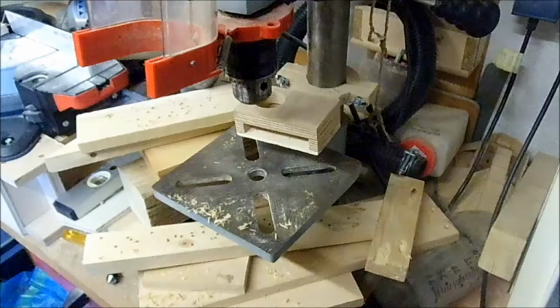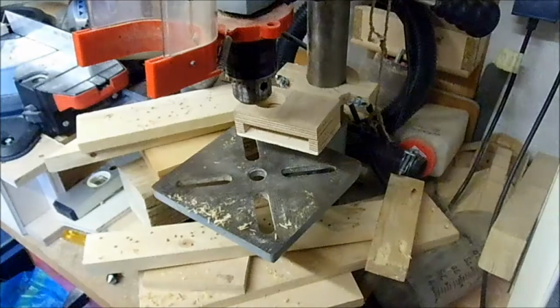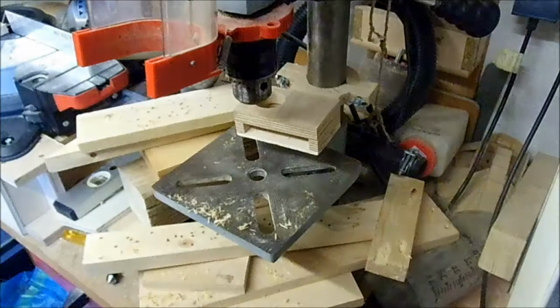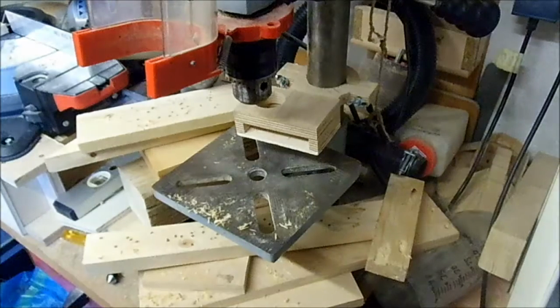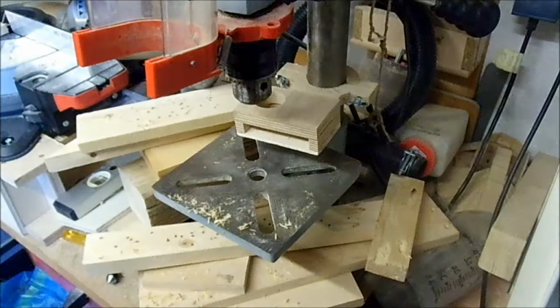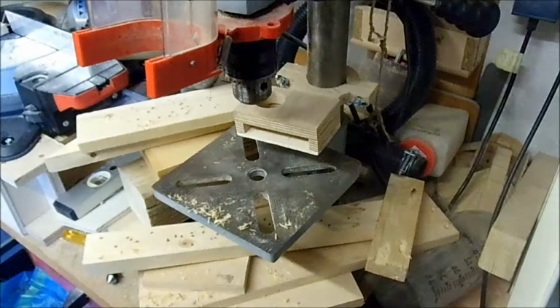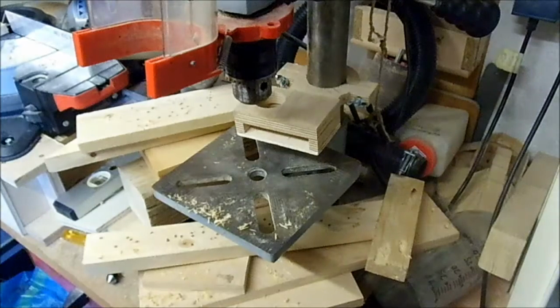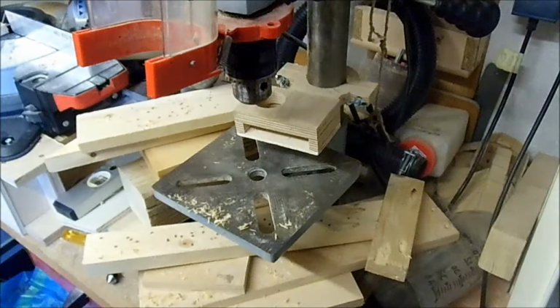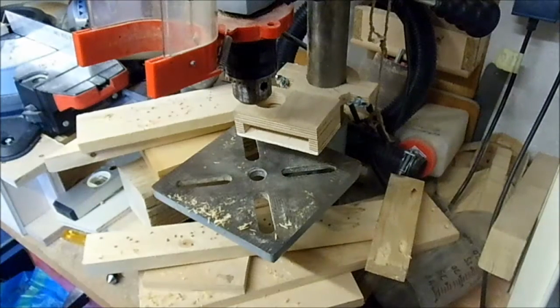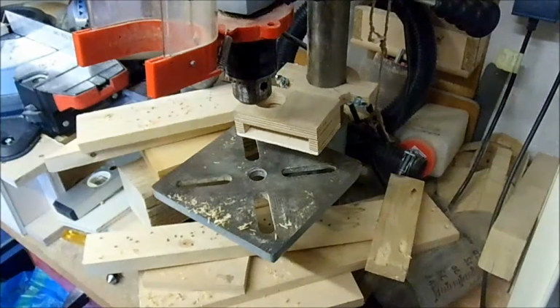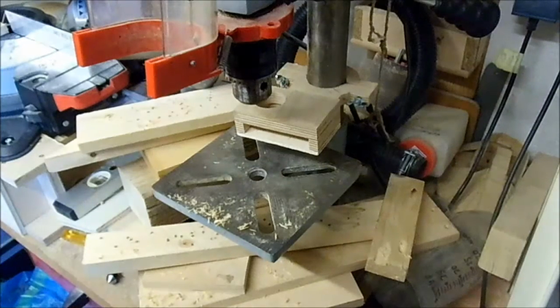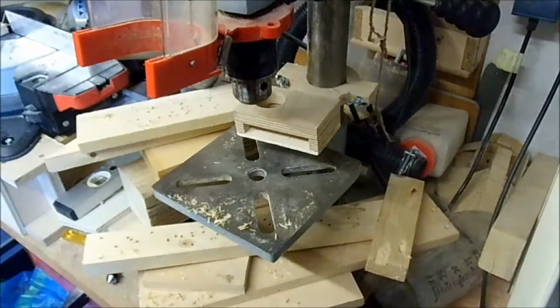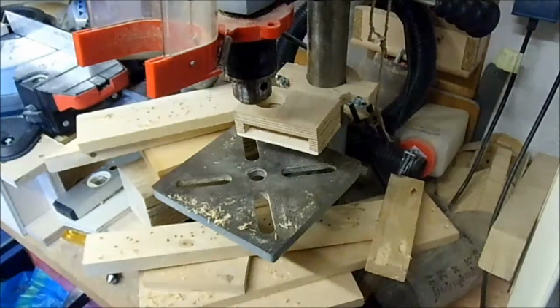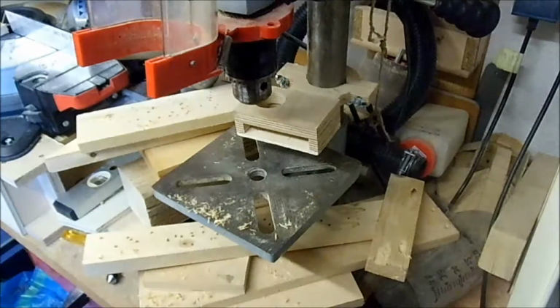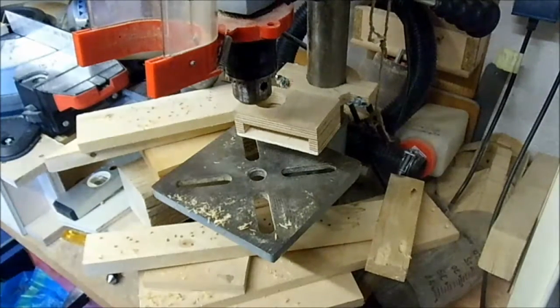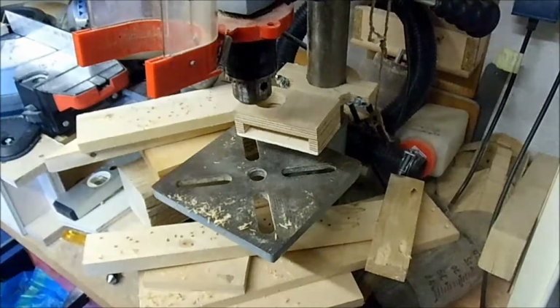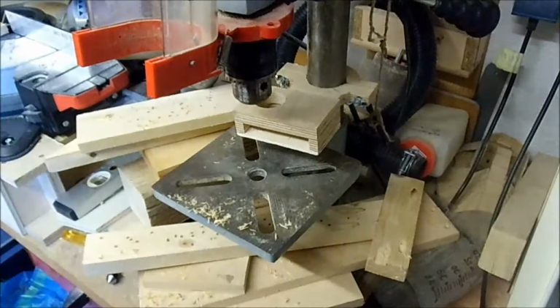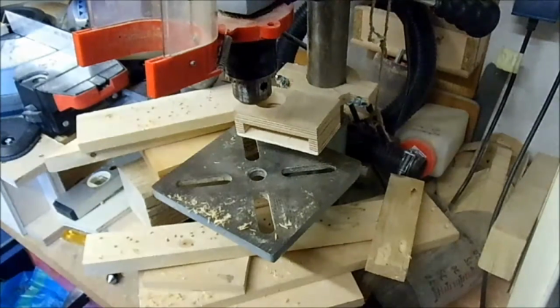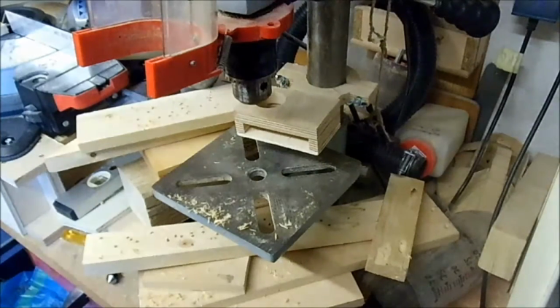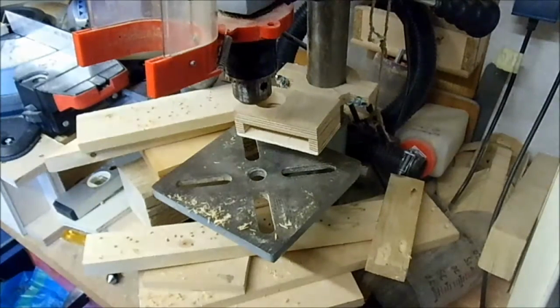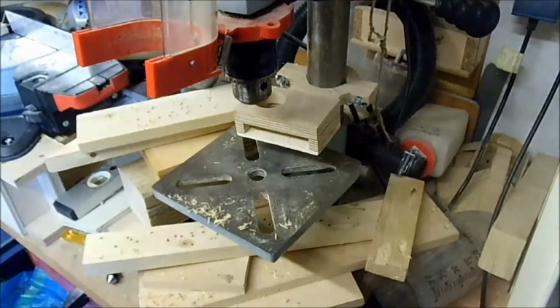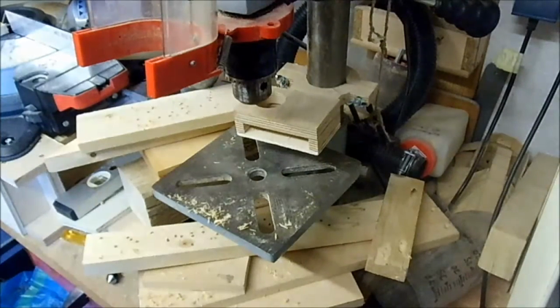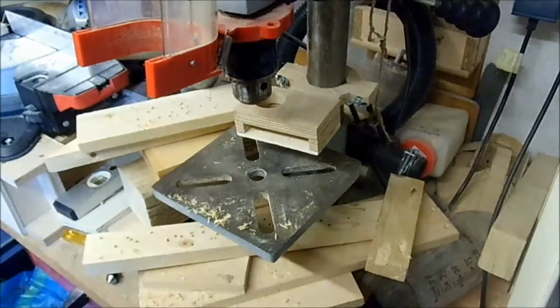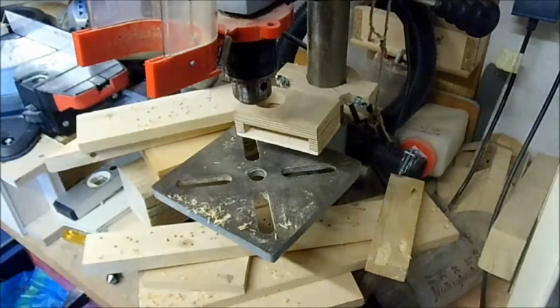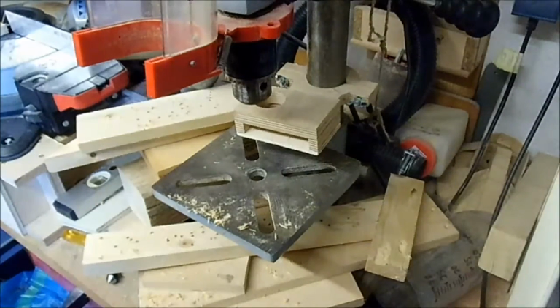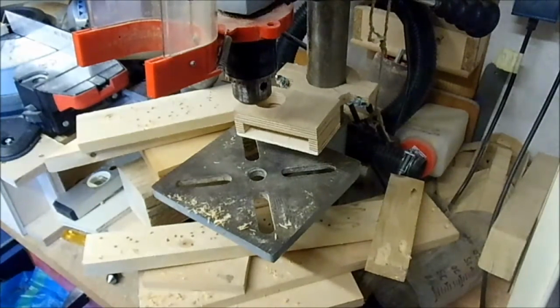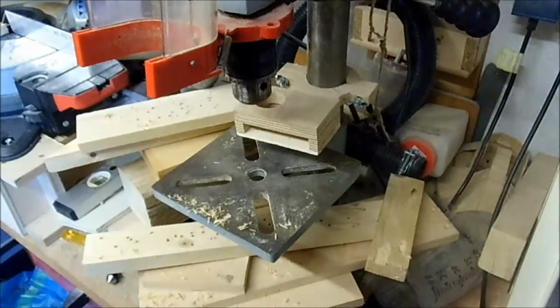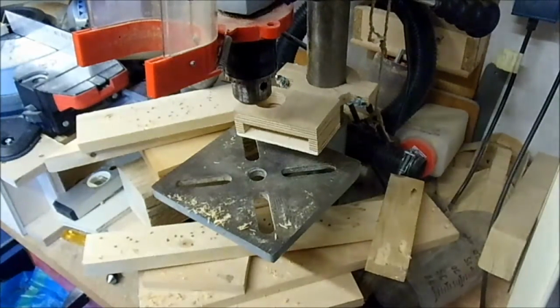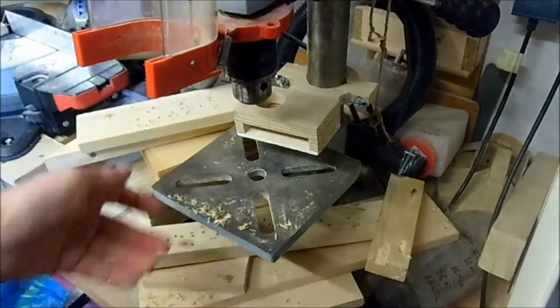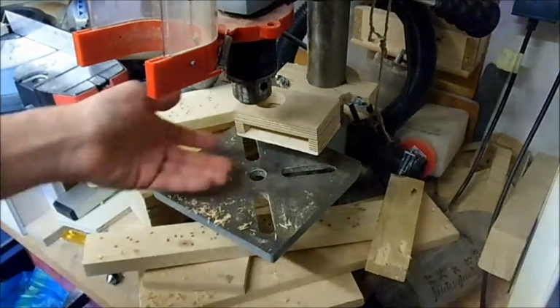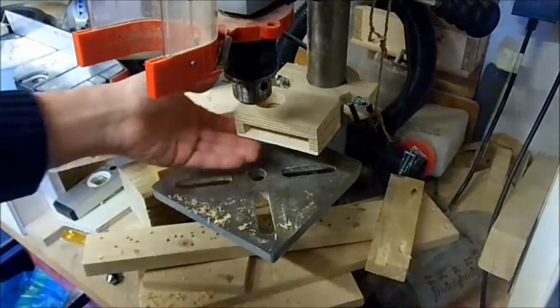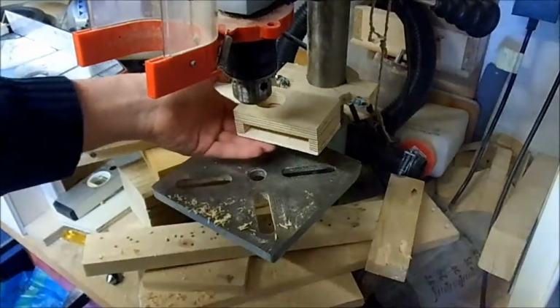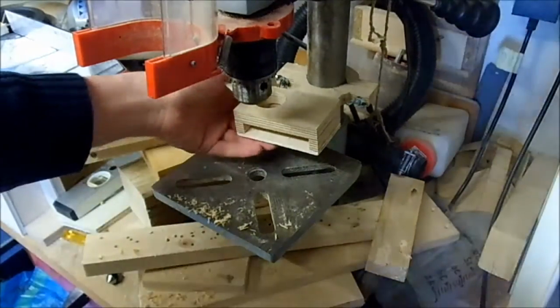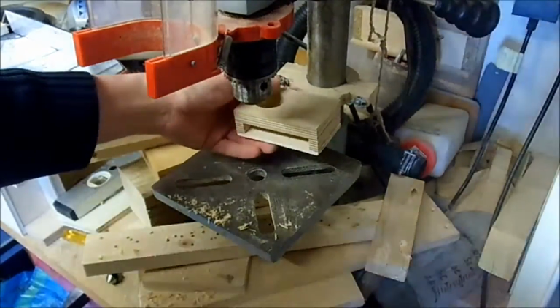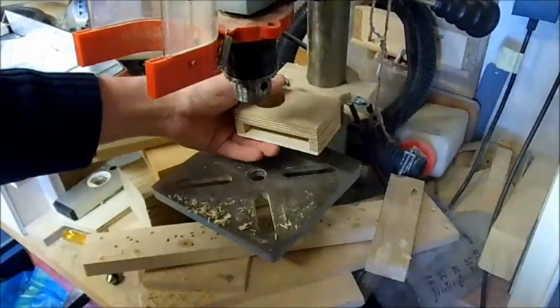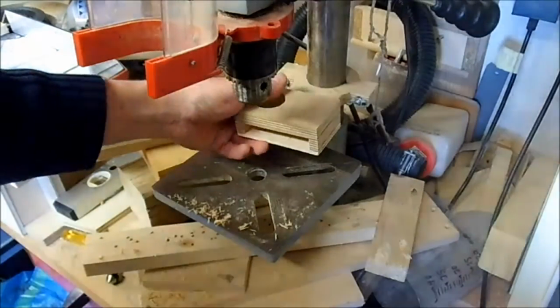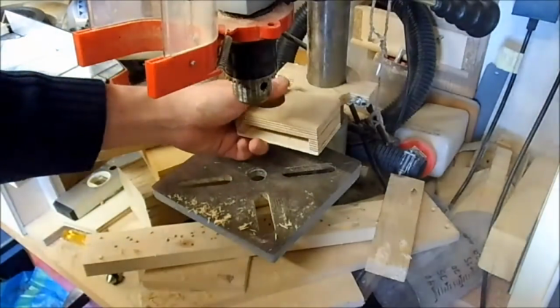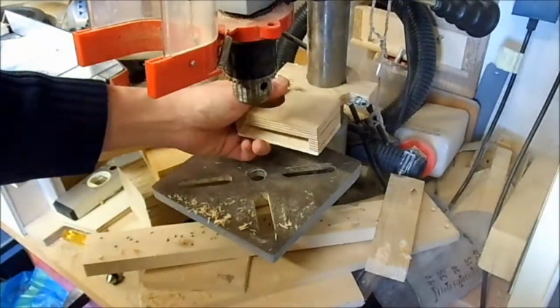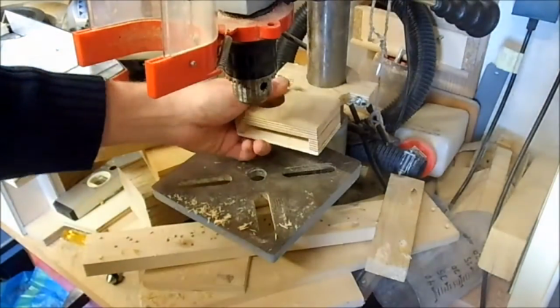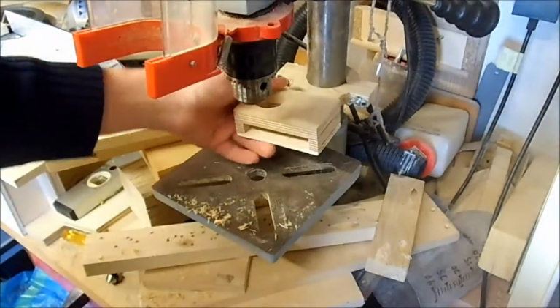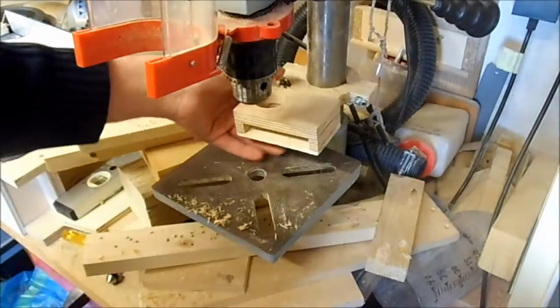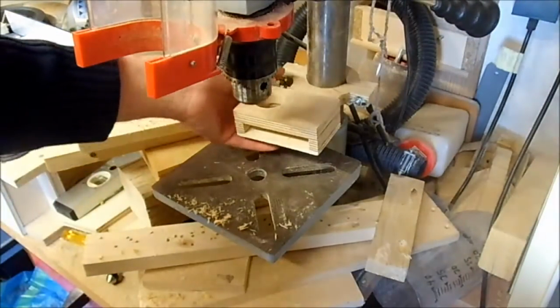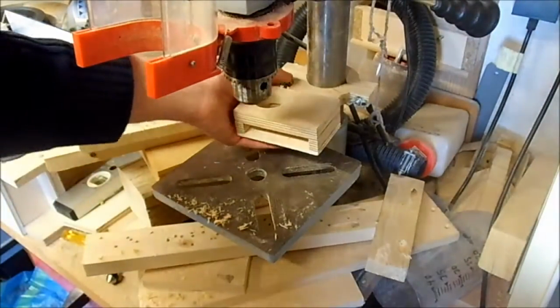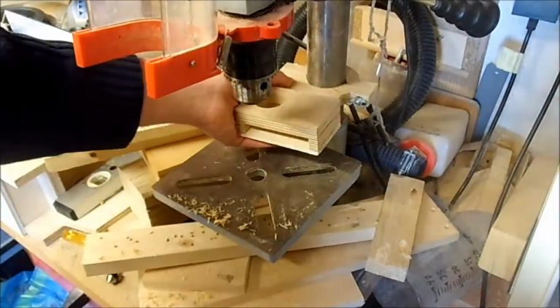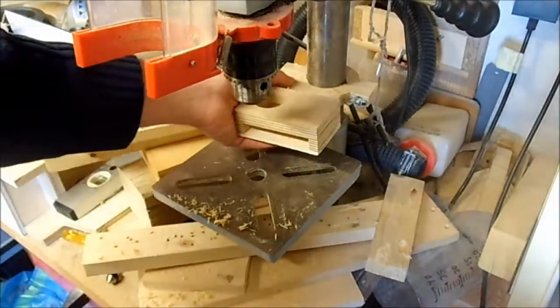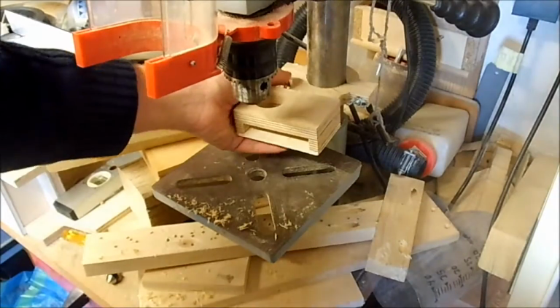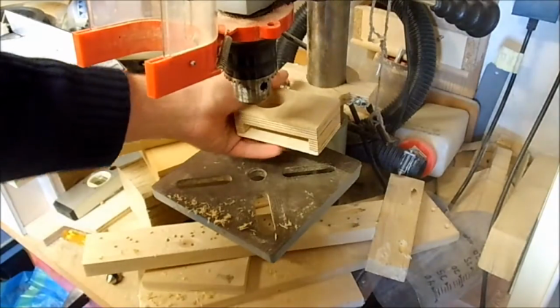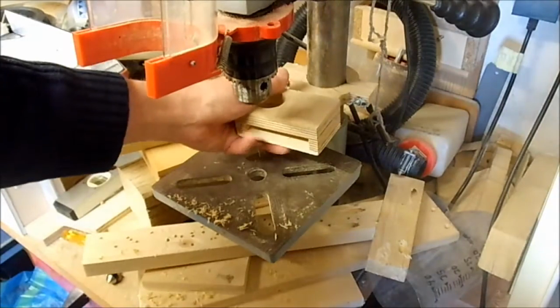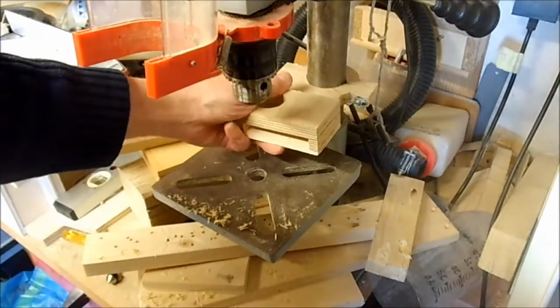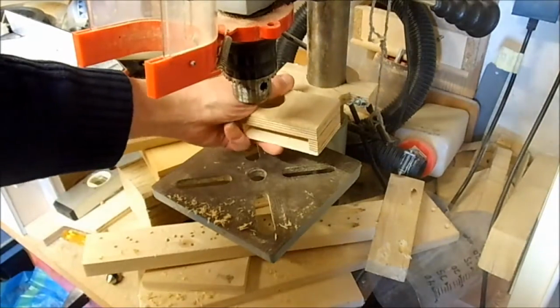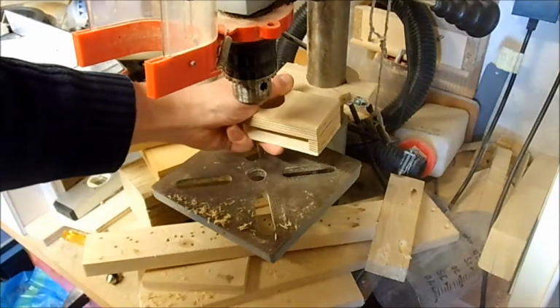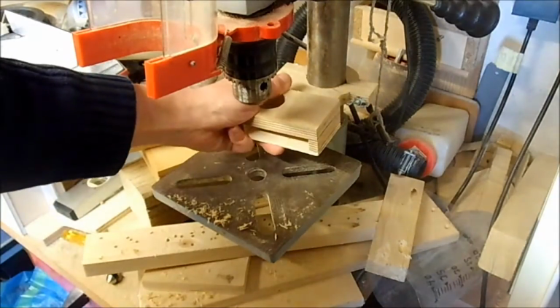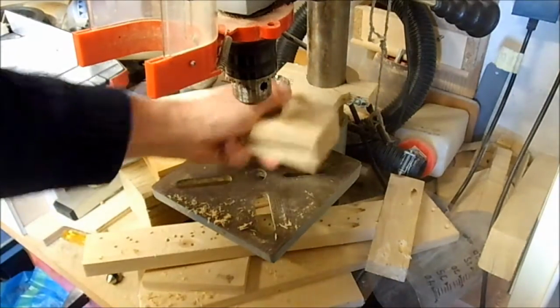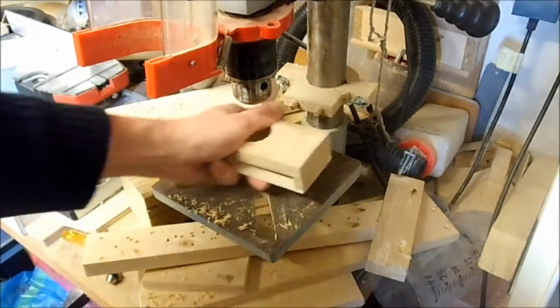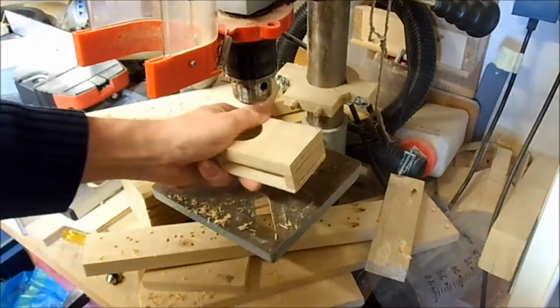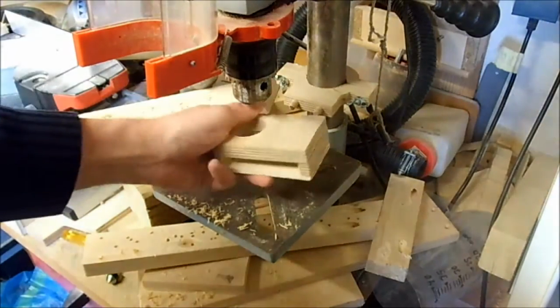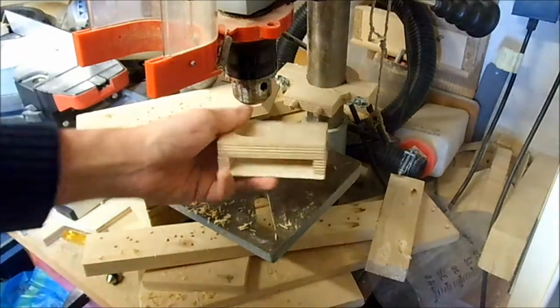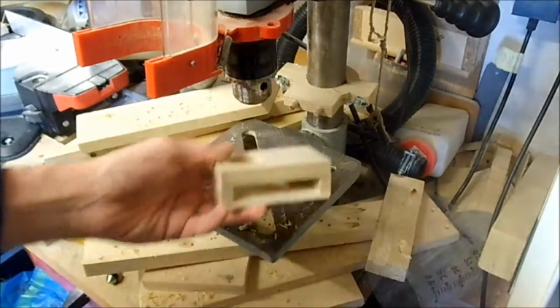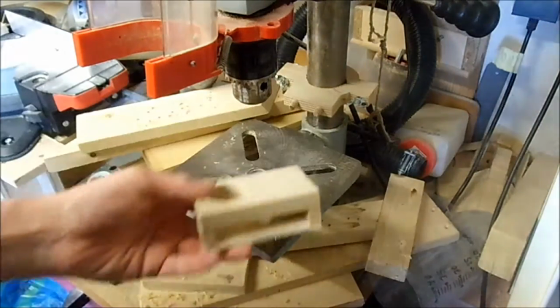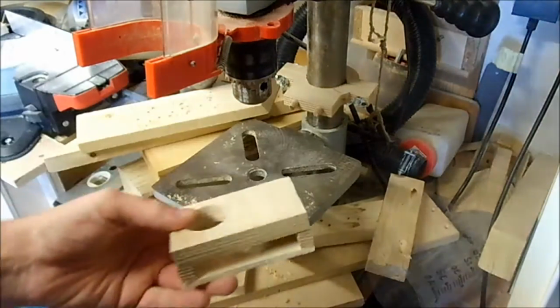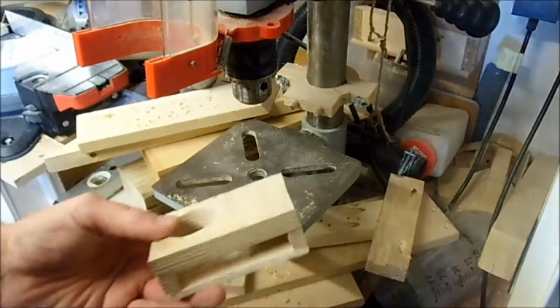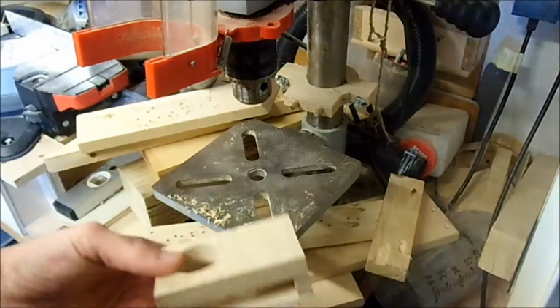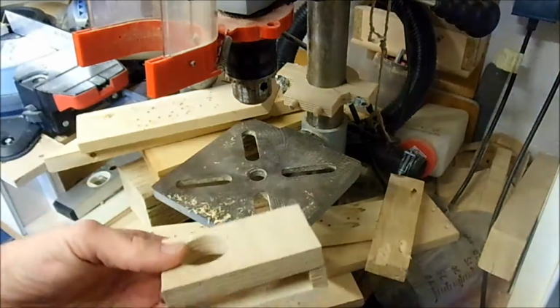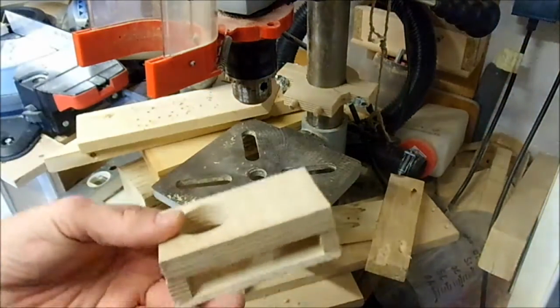I'm Dominic Bender. Thanks for watching Dominic's Woodworks. Today I want to show you my dust extraction for the drill press.